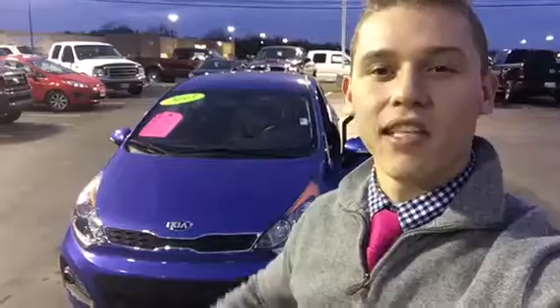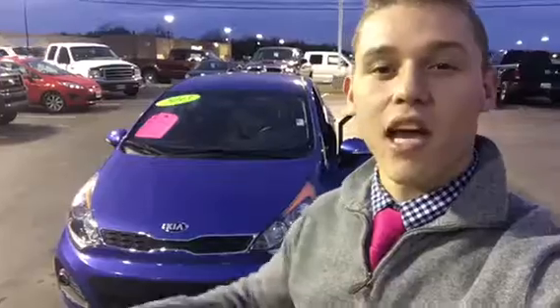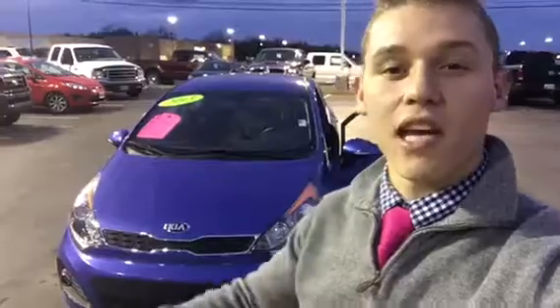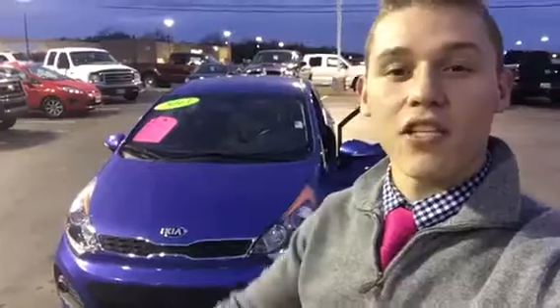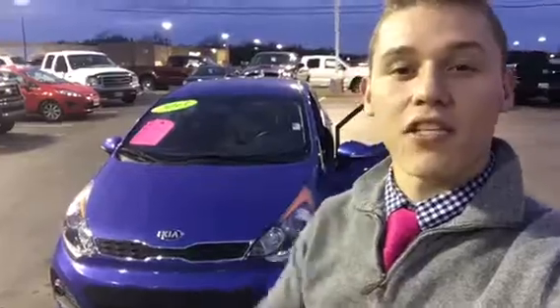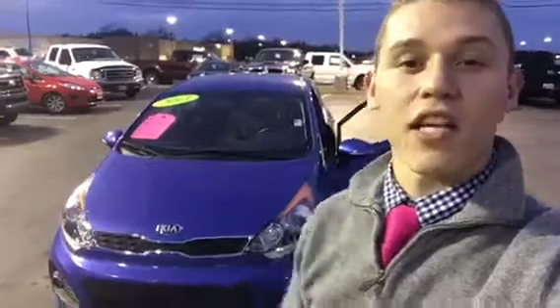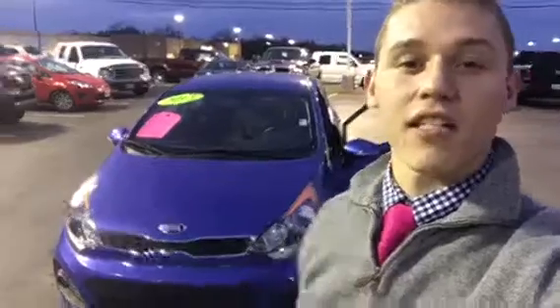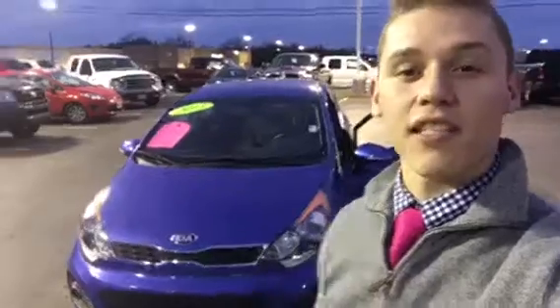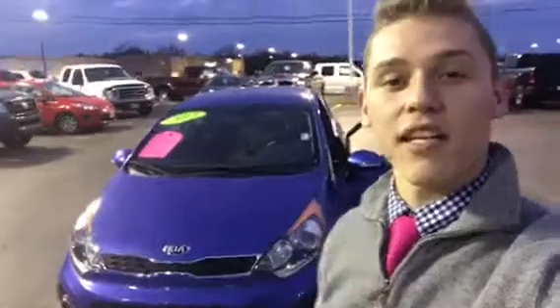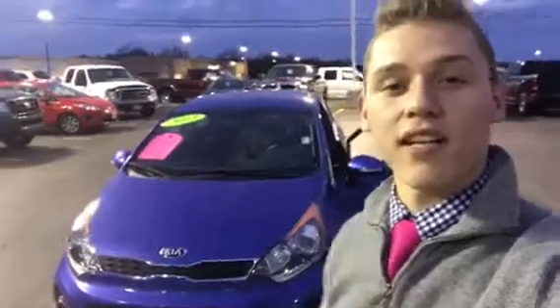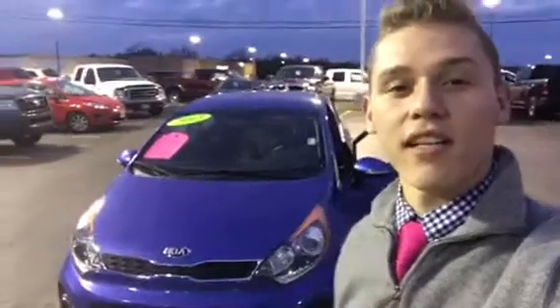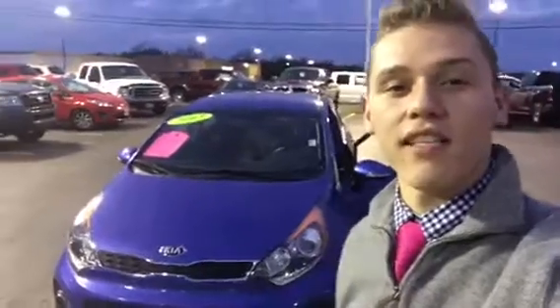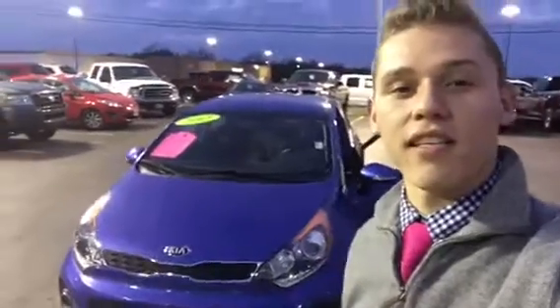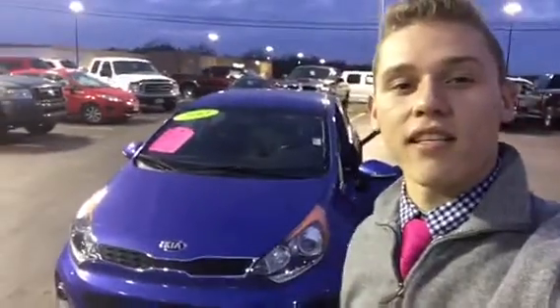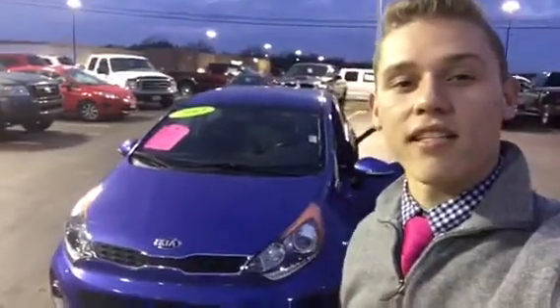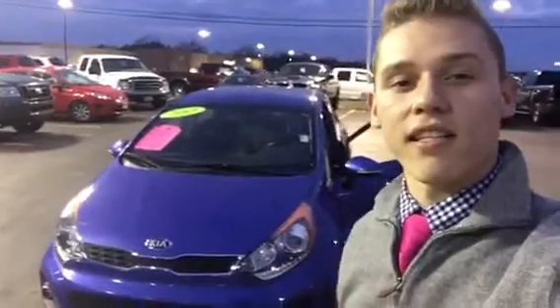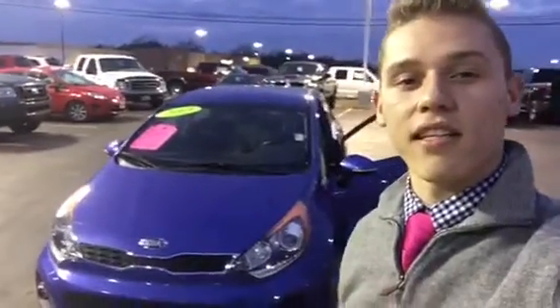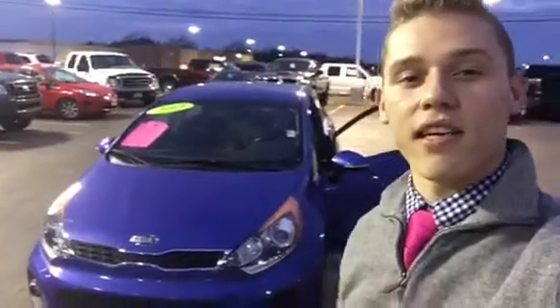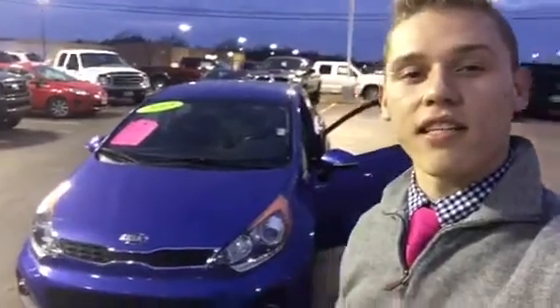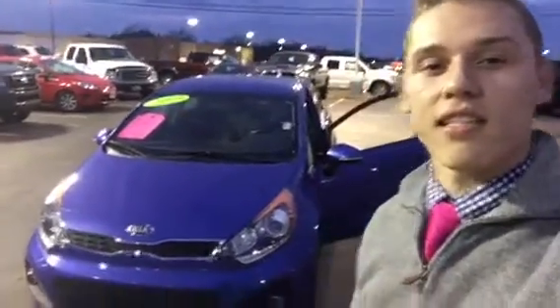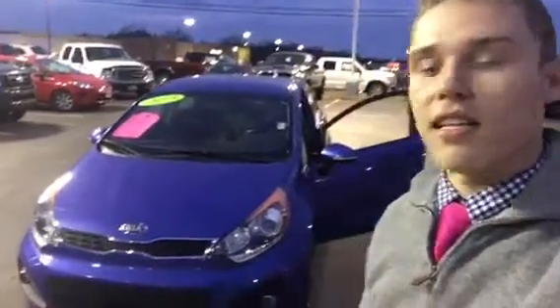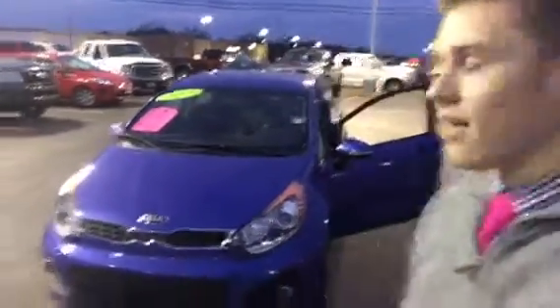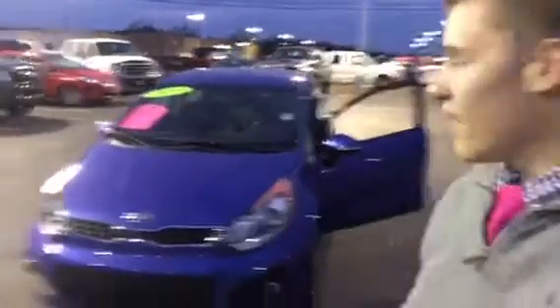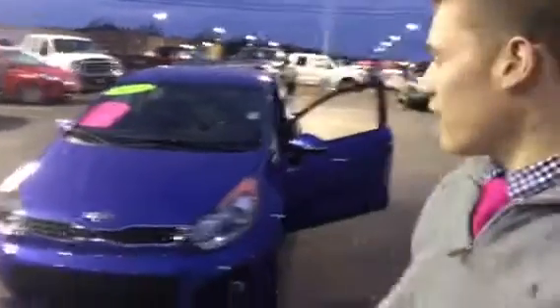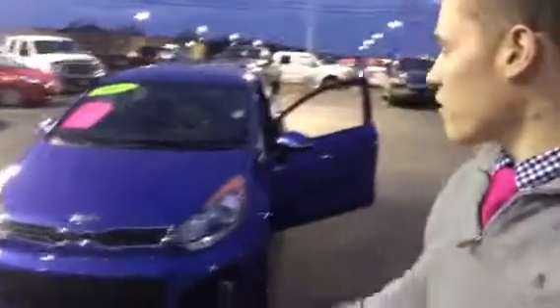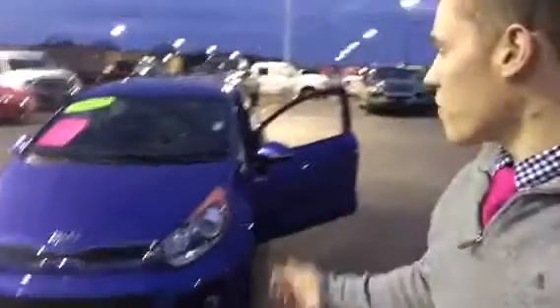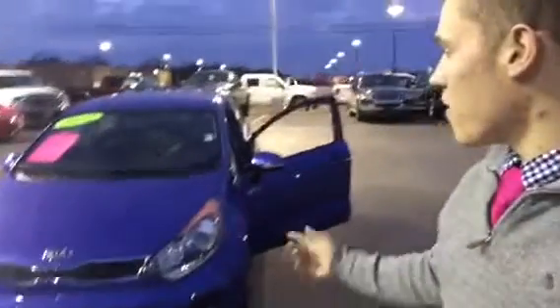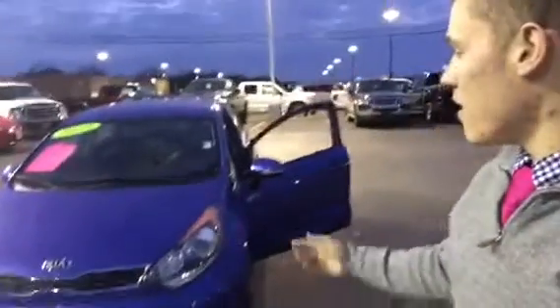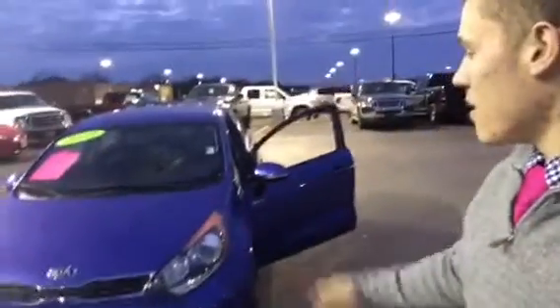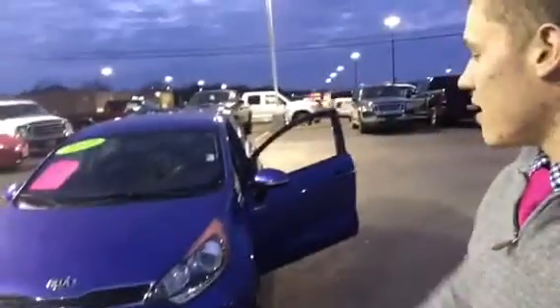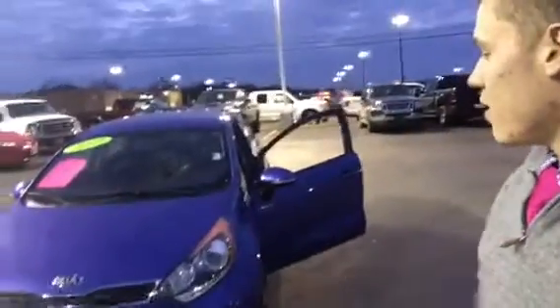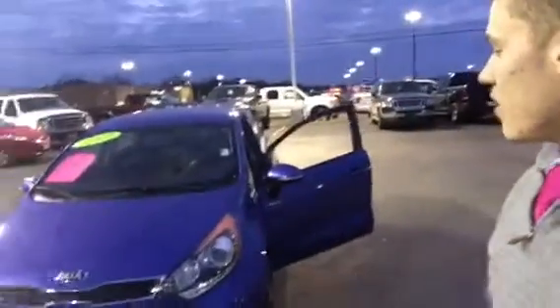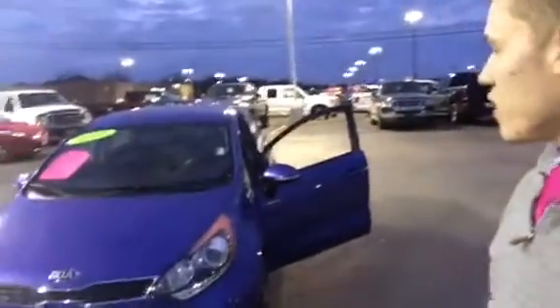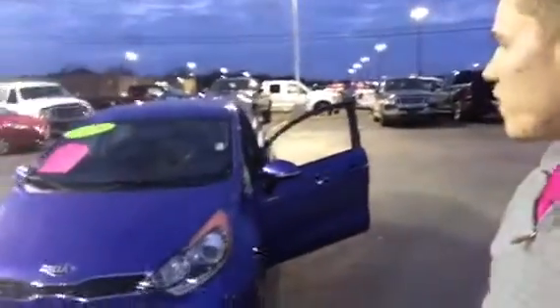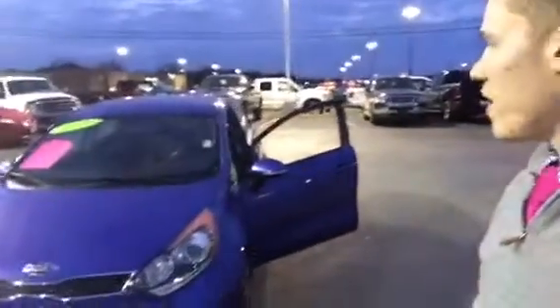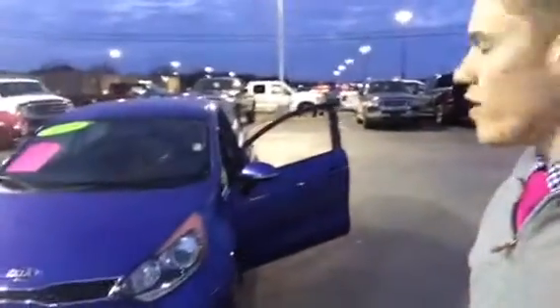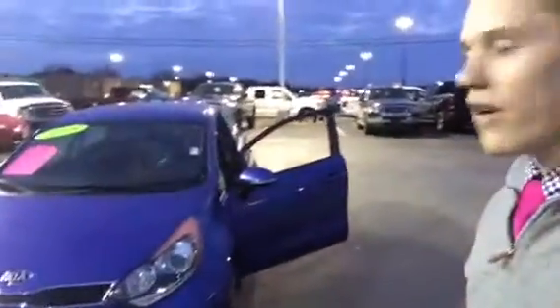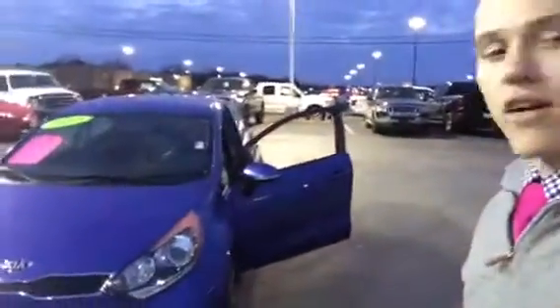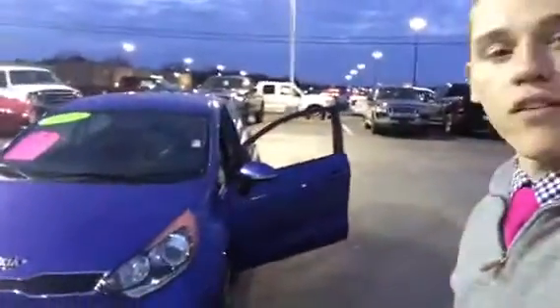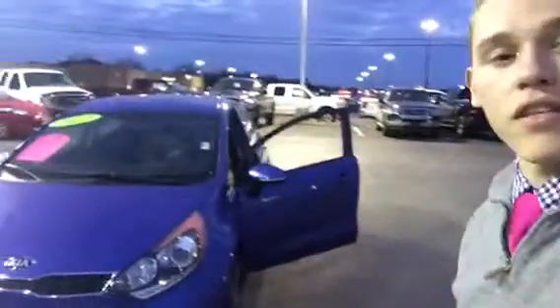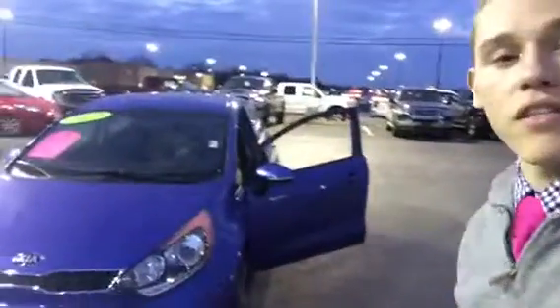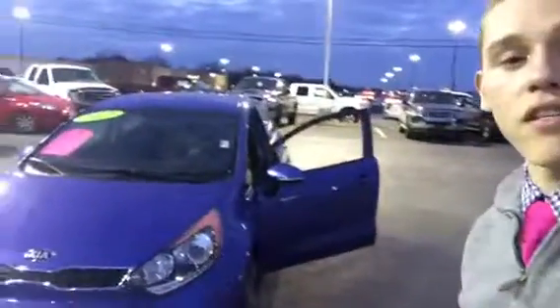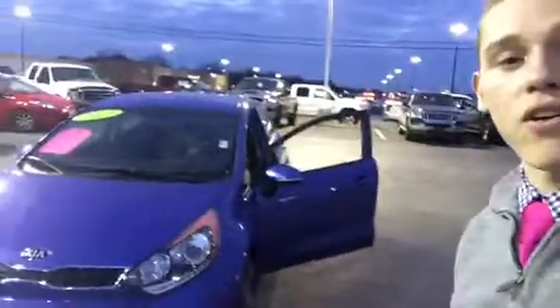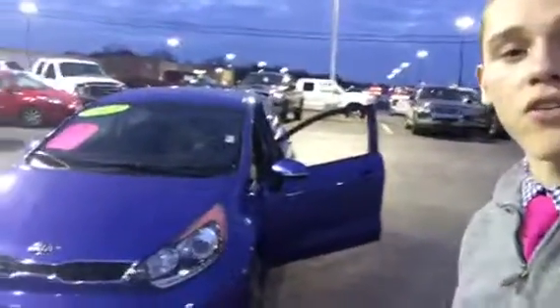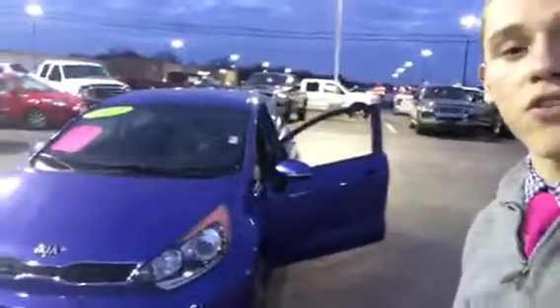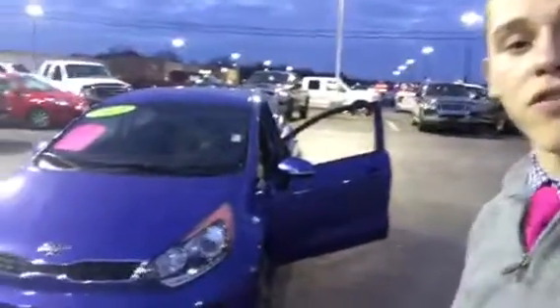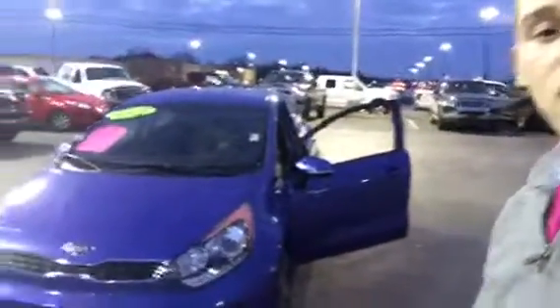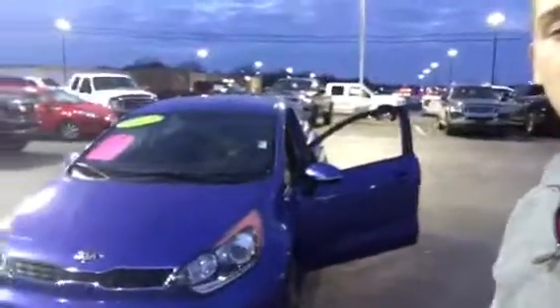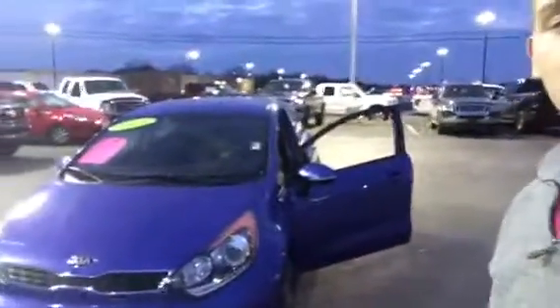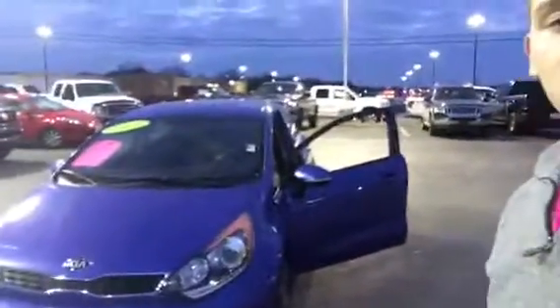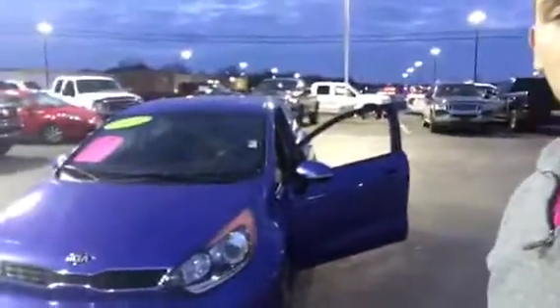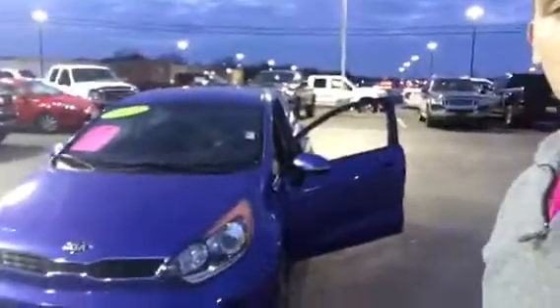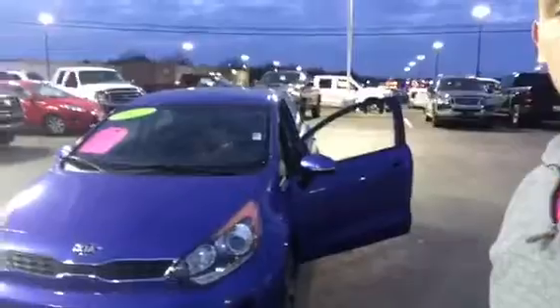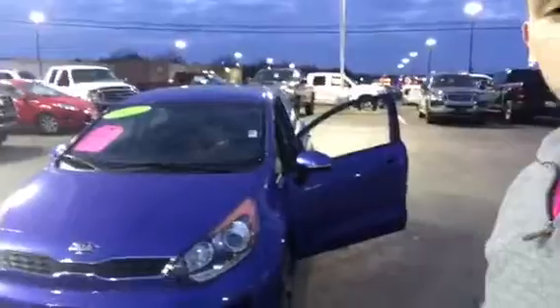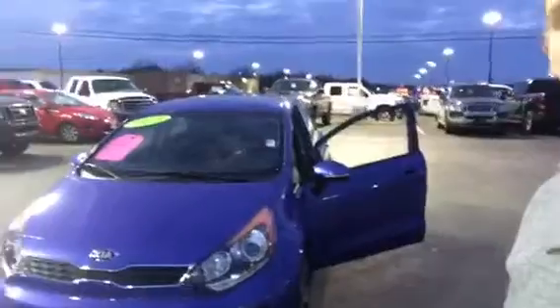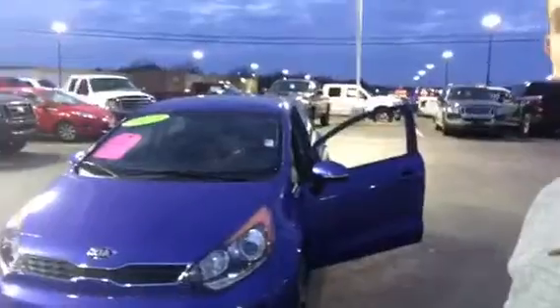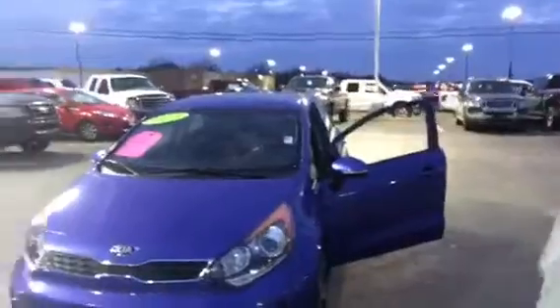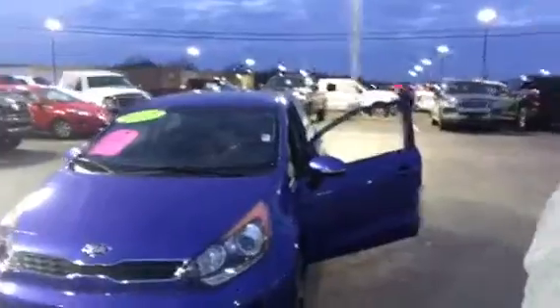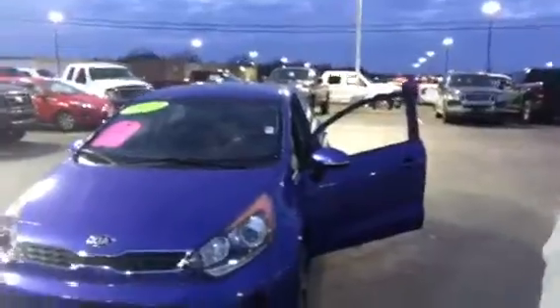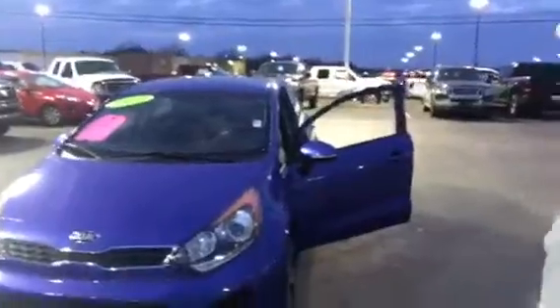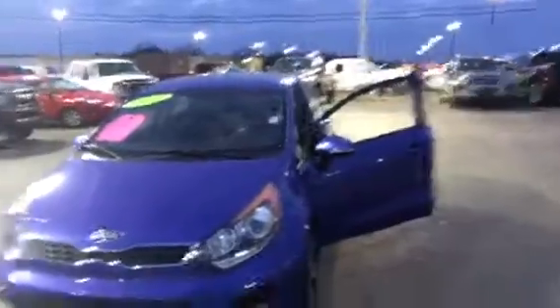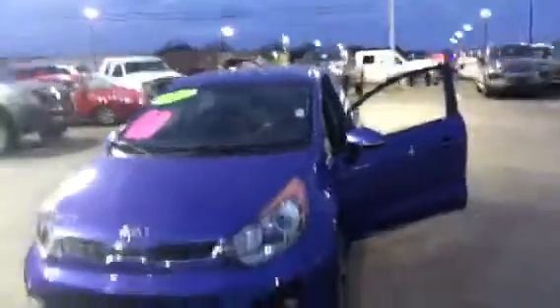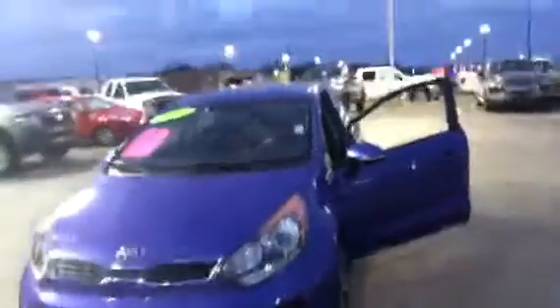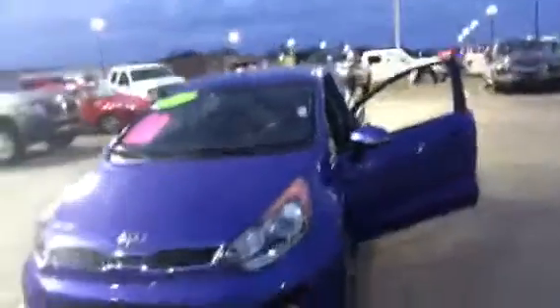Hey, it's Jesse here at East Tennessee Dodge. I just wanted to send you this video here. This is our 2013 model Kia Rio.